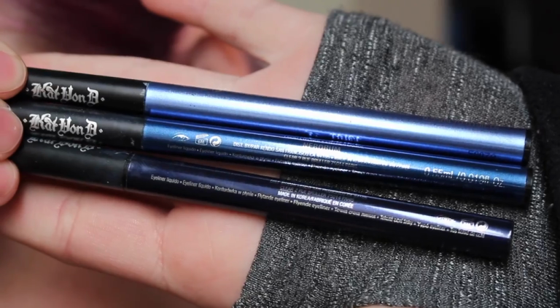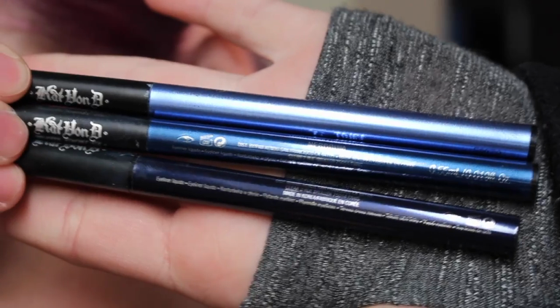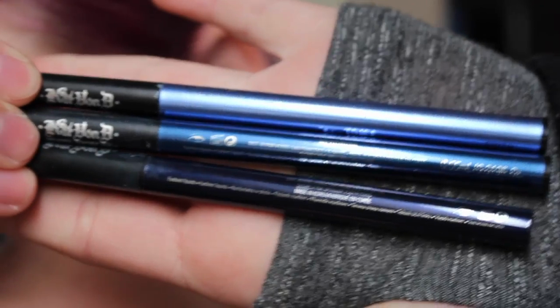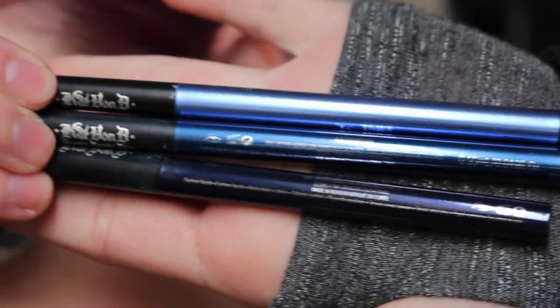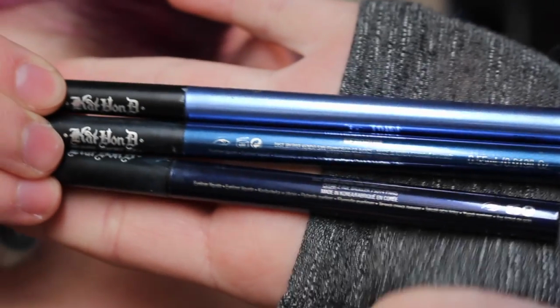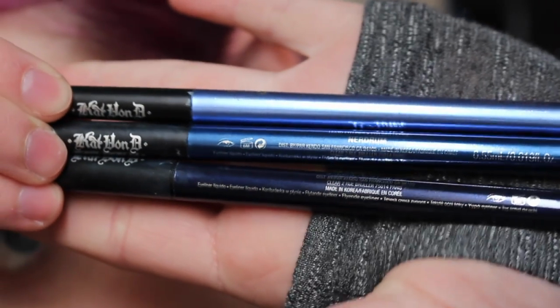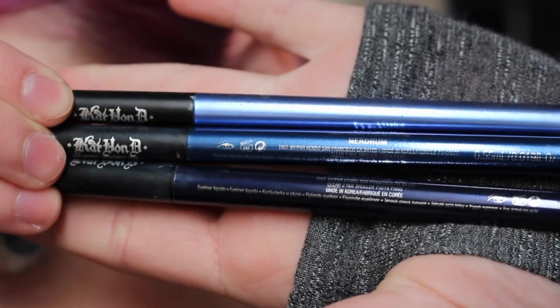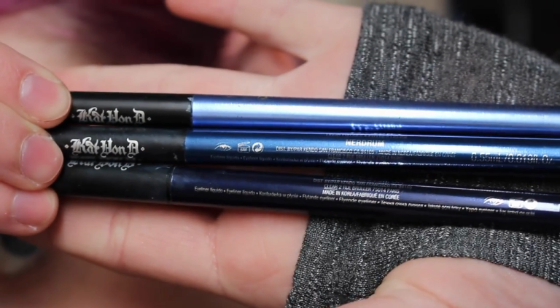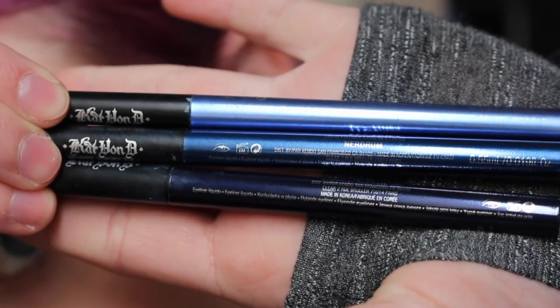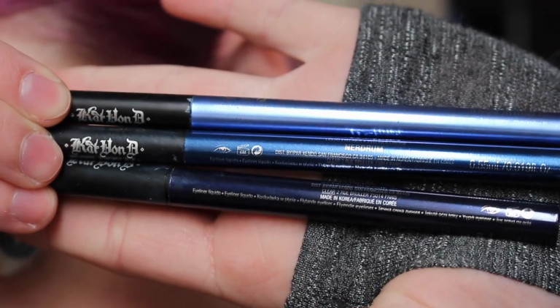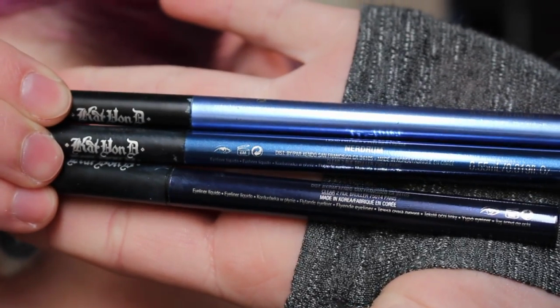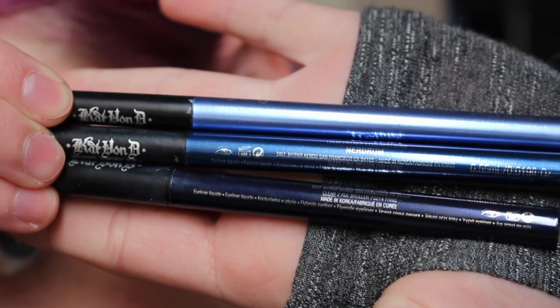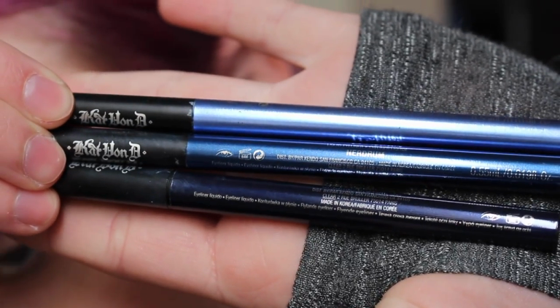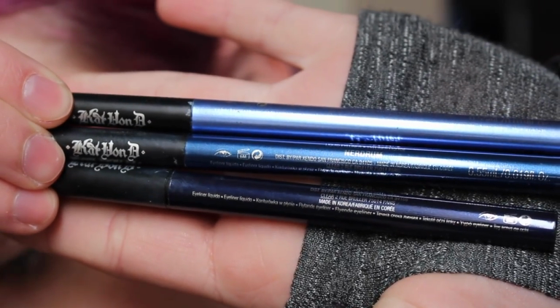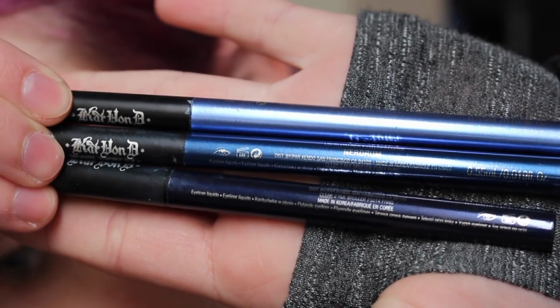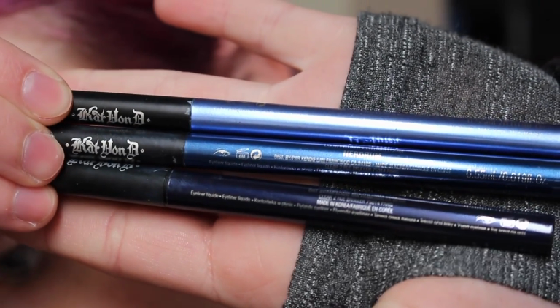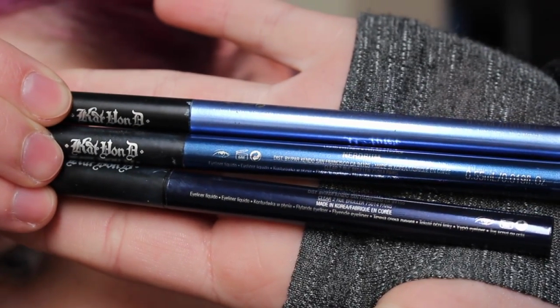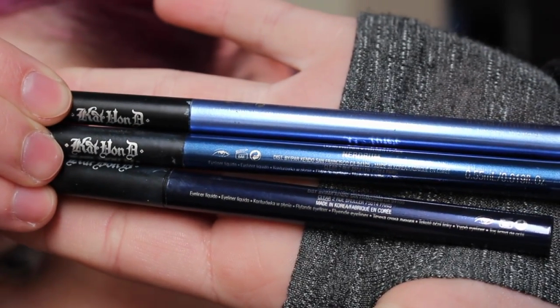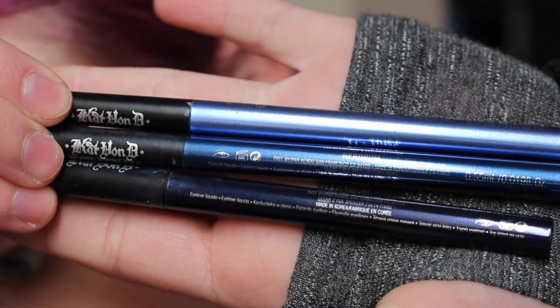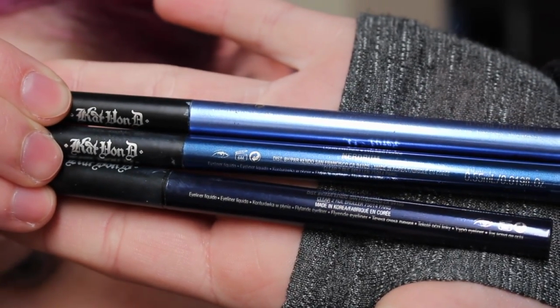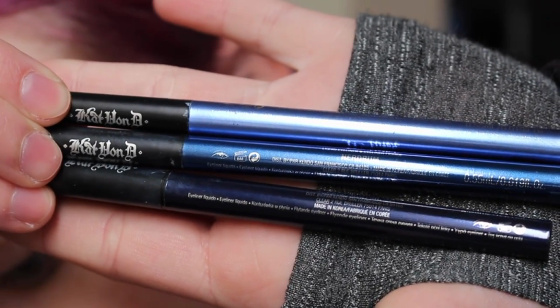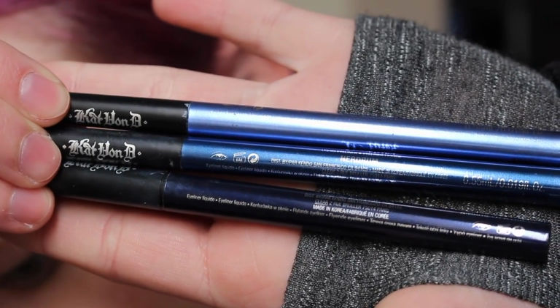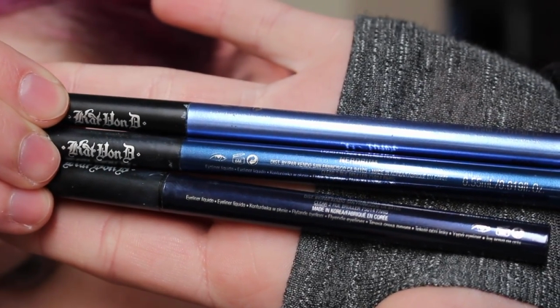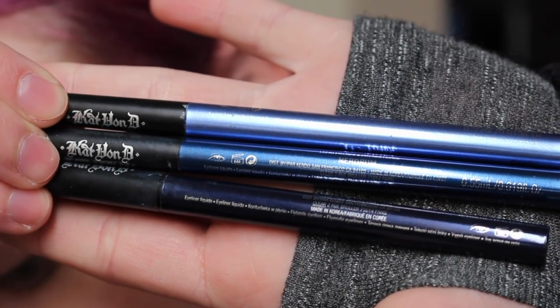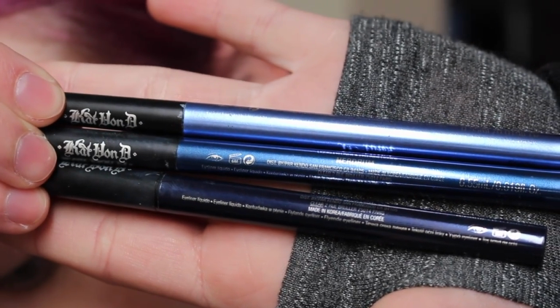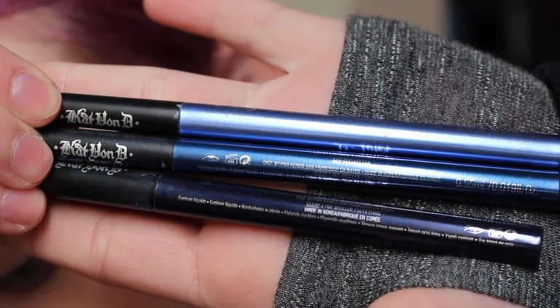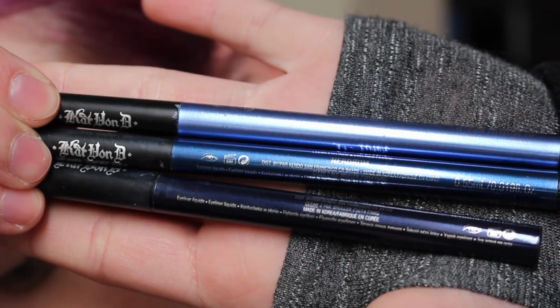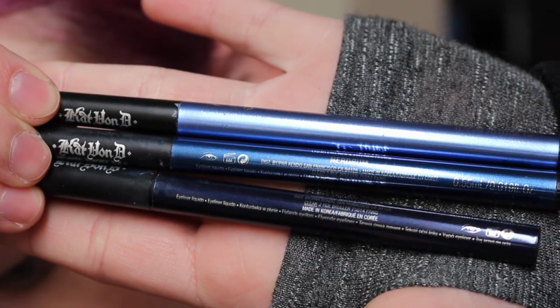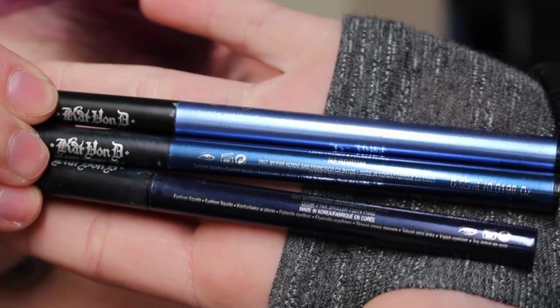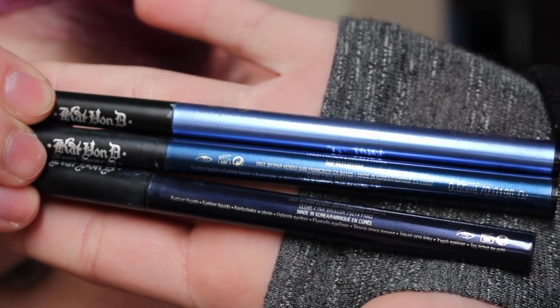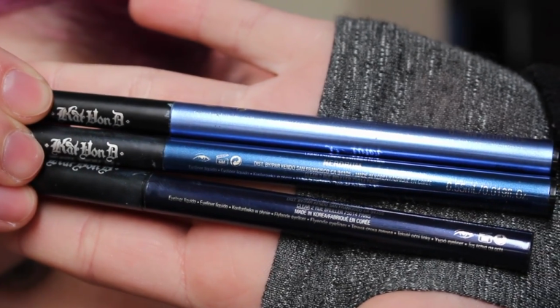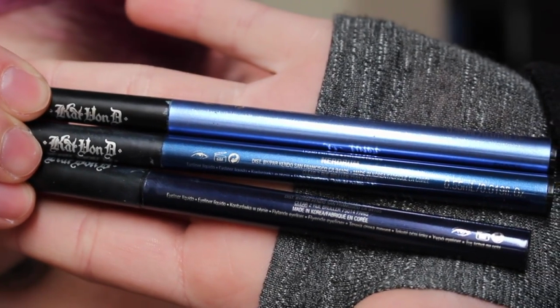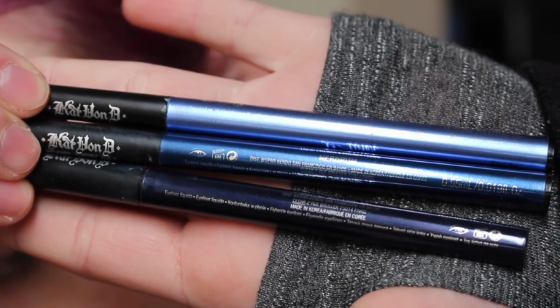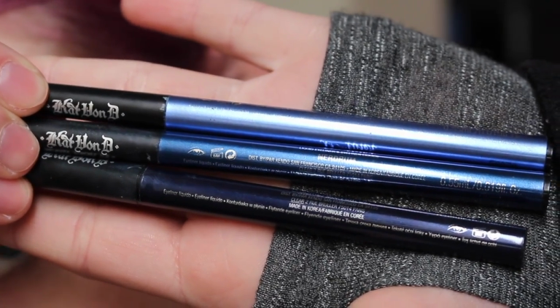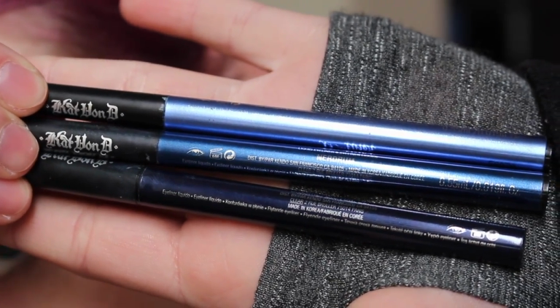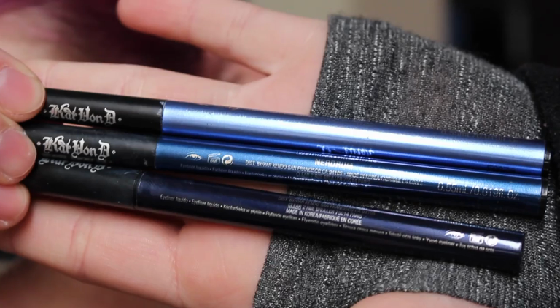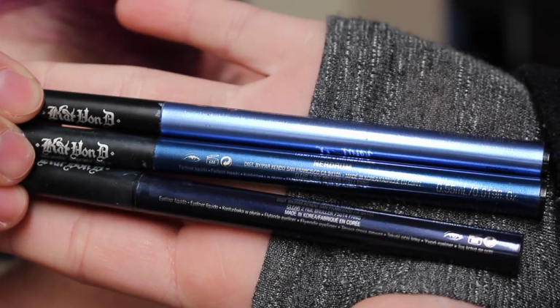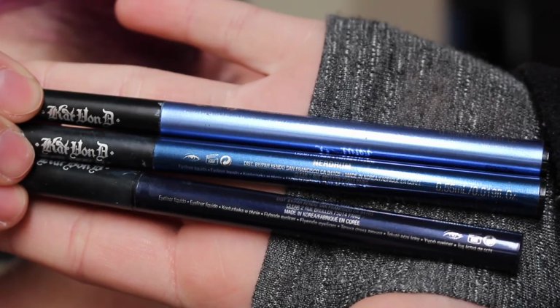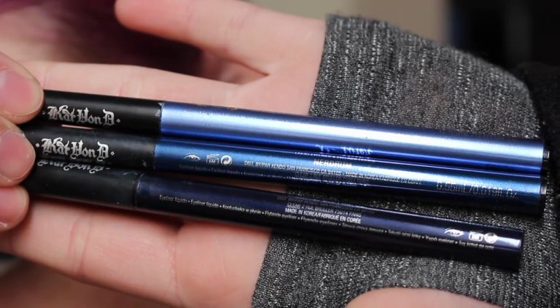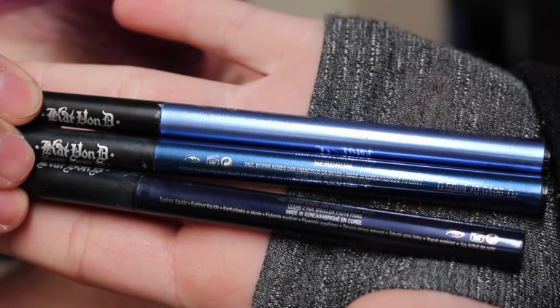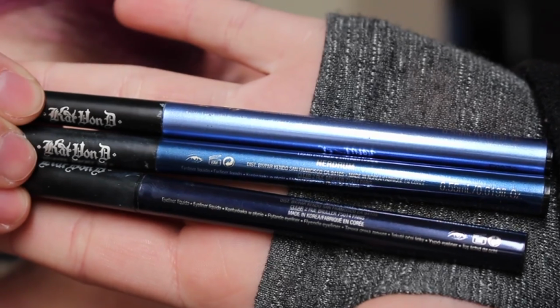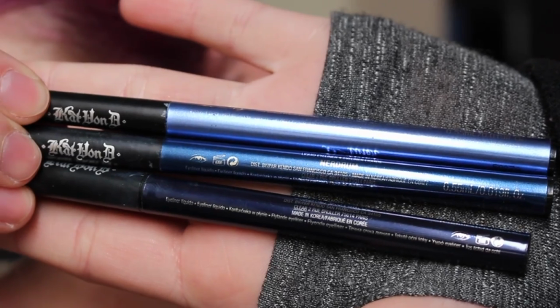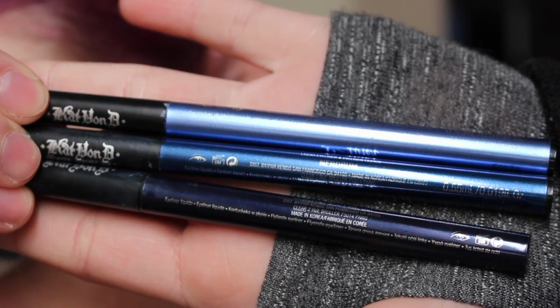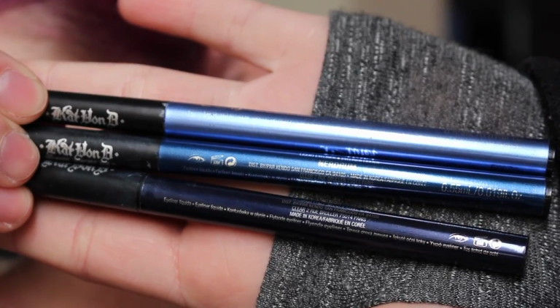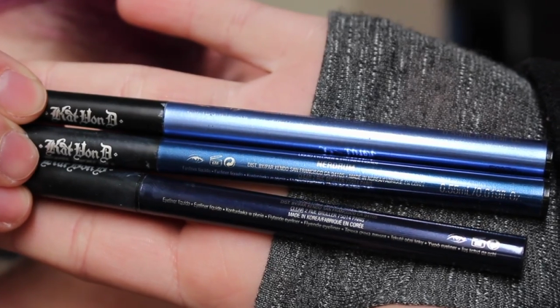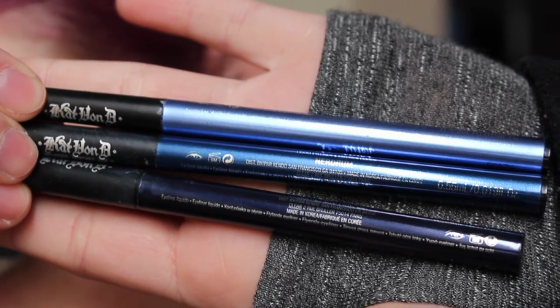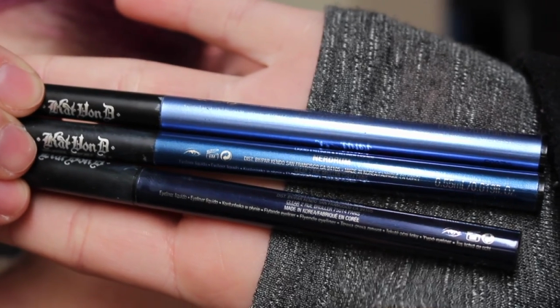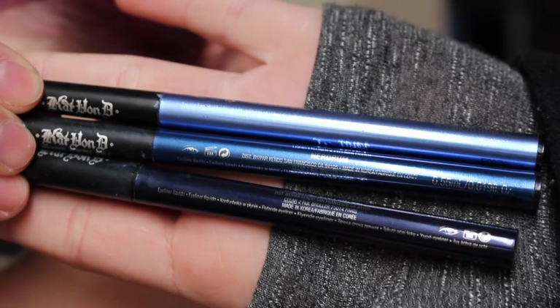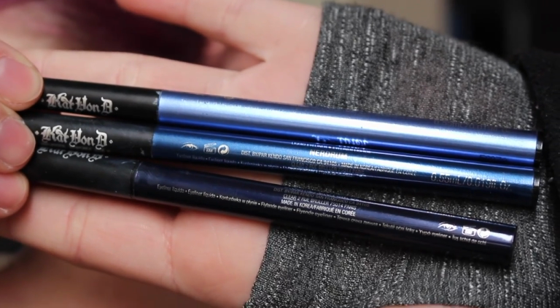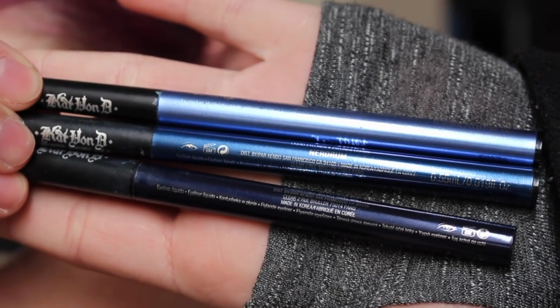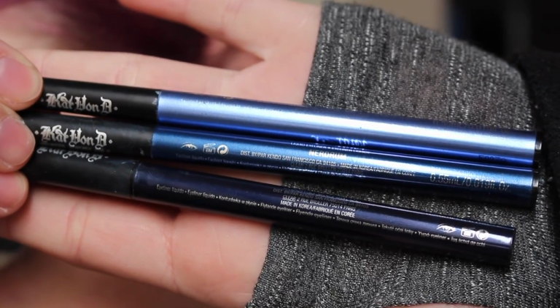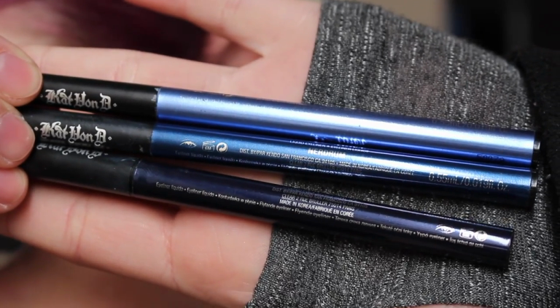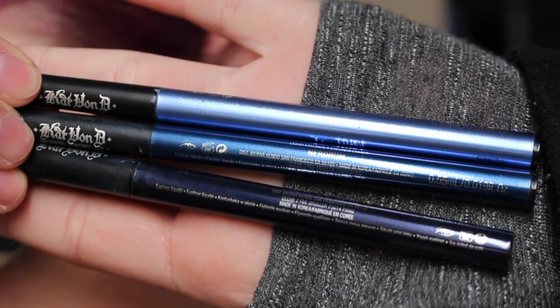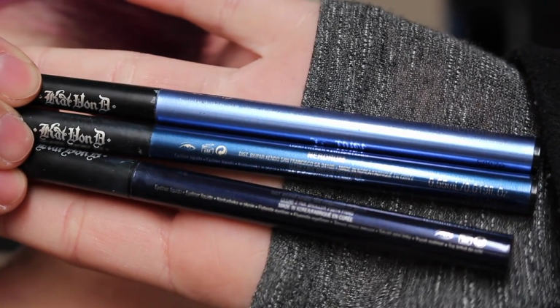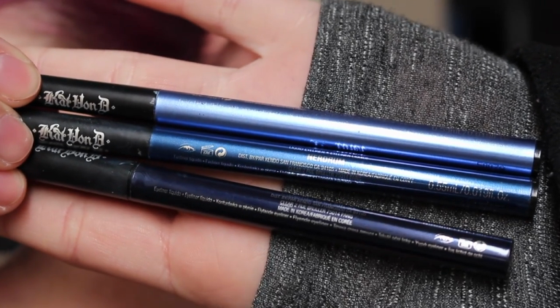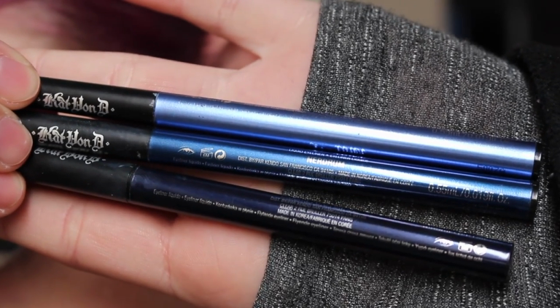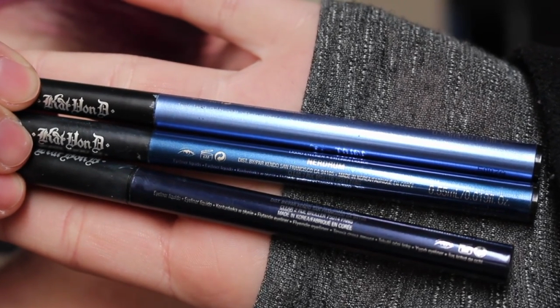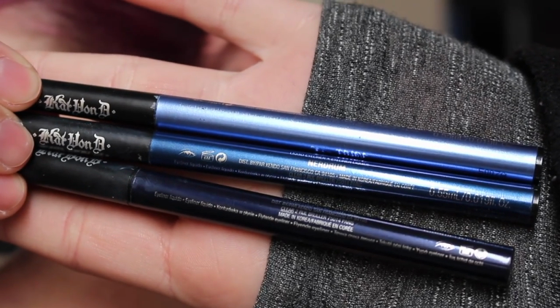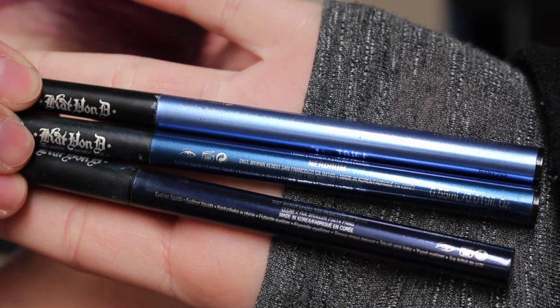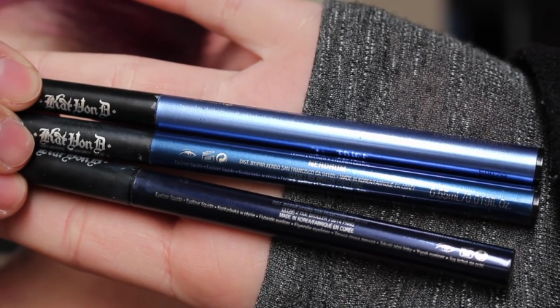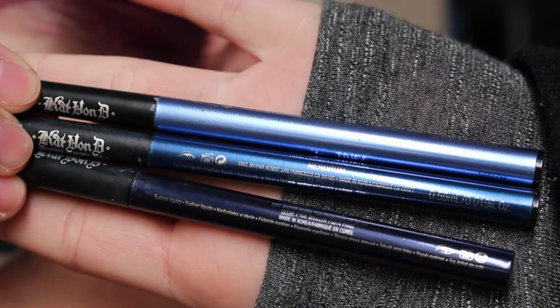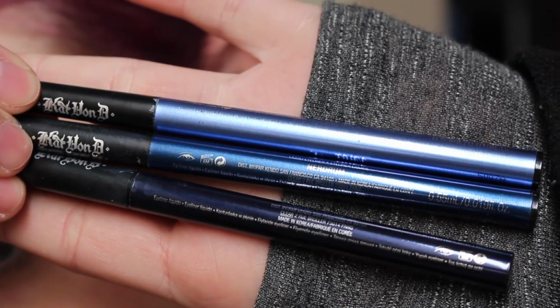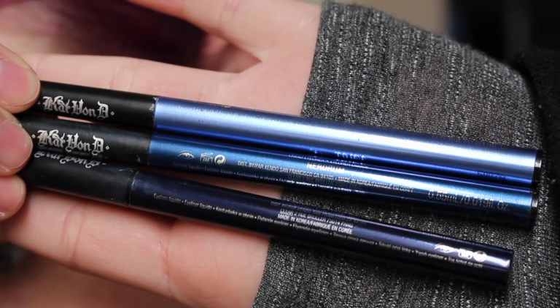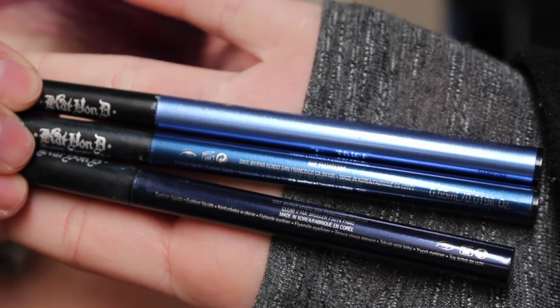I'll be using these three Kat Von D ink liners. The colors are Nietzsche, Nerdrum, and Baudelaire.